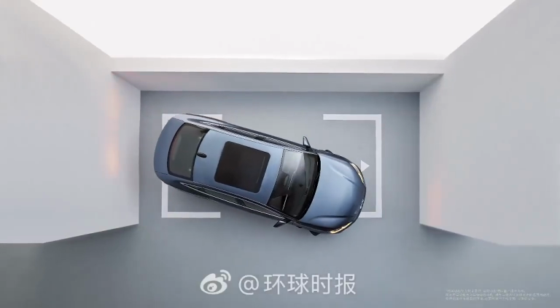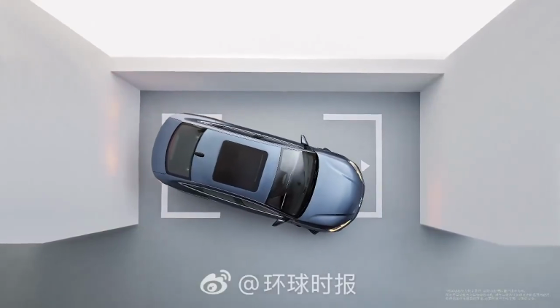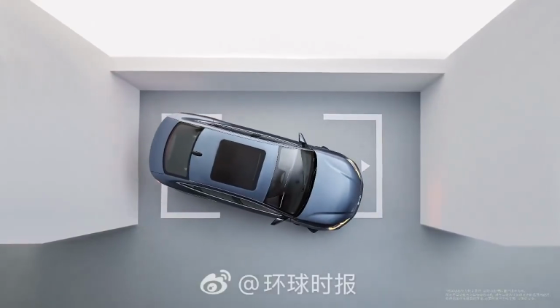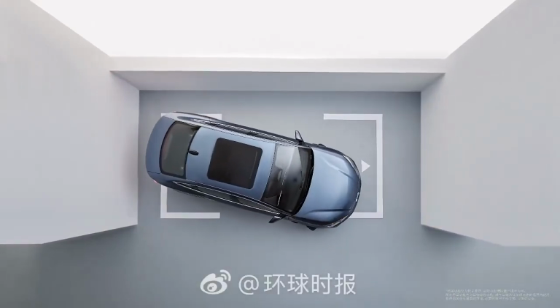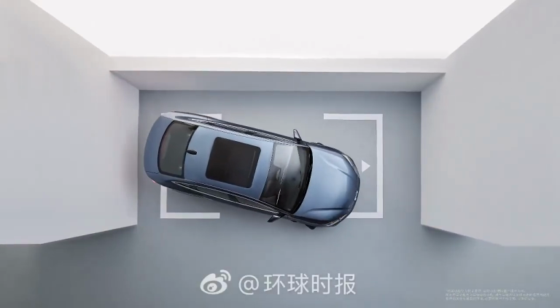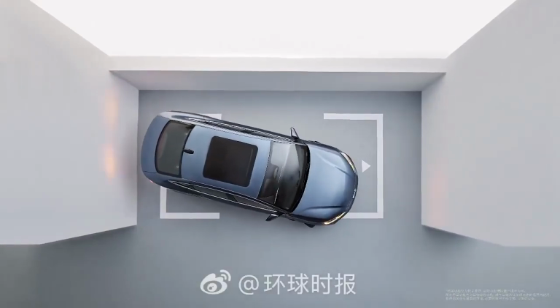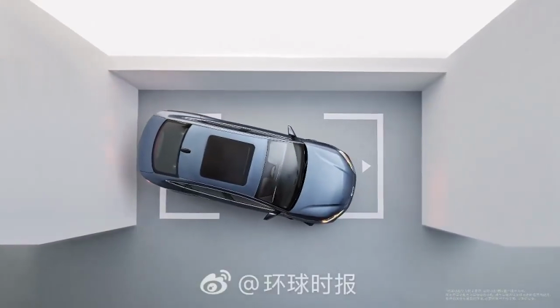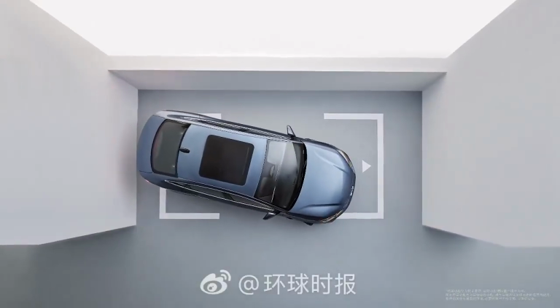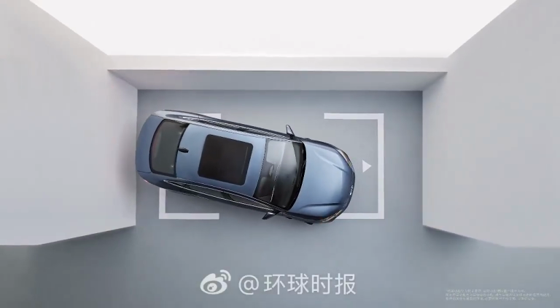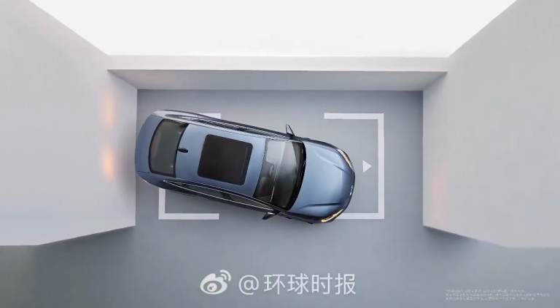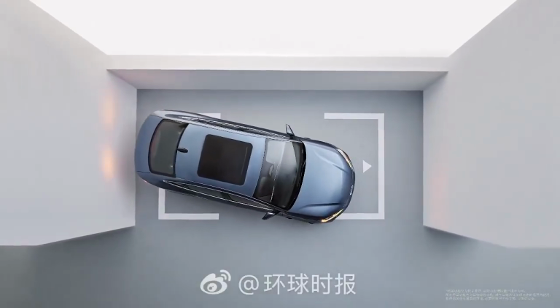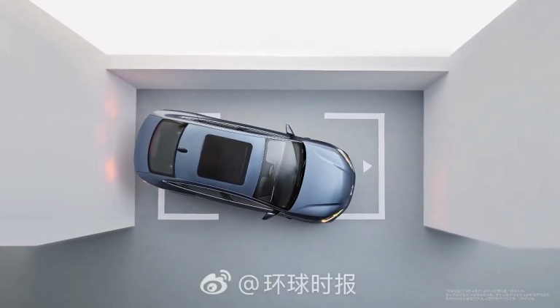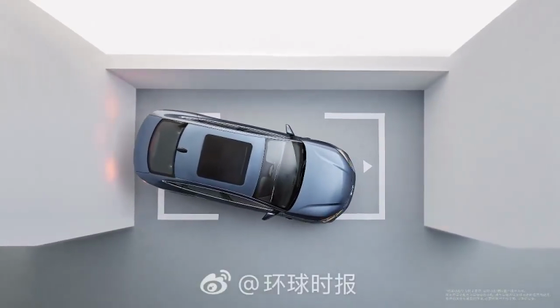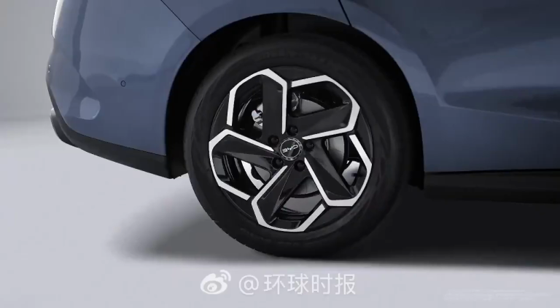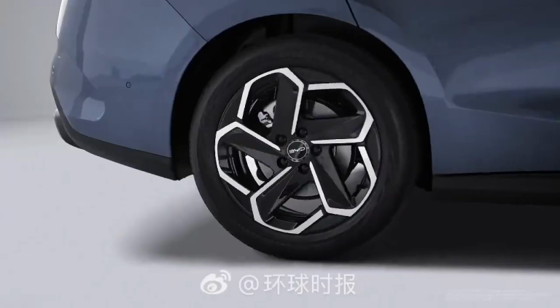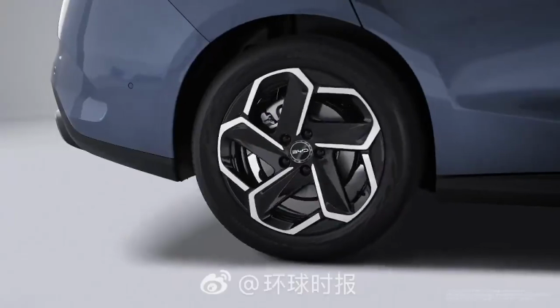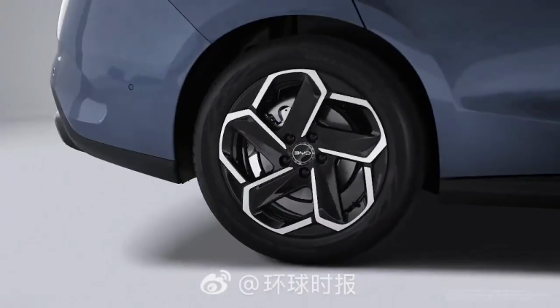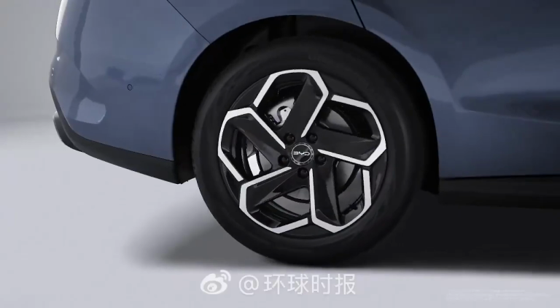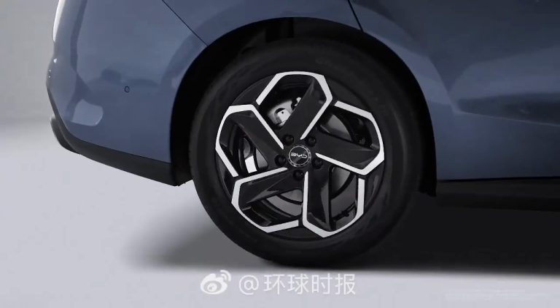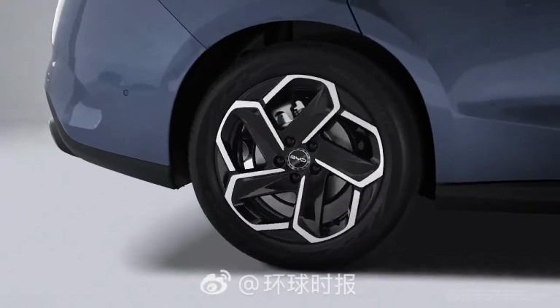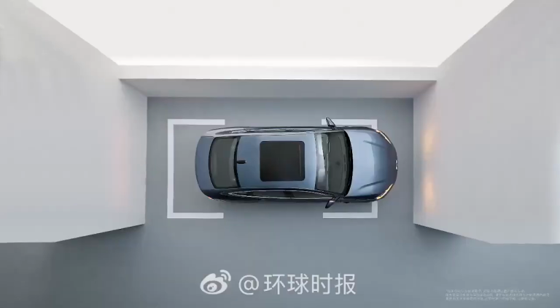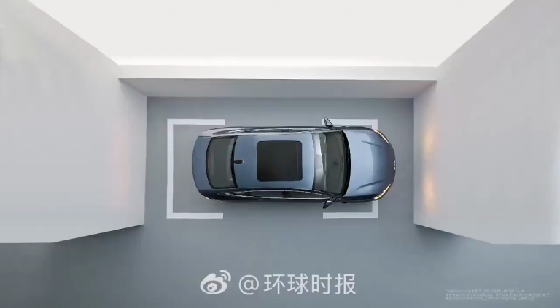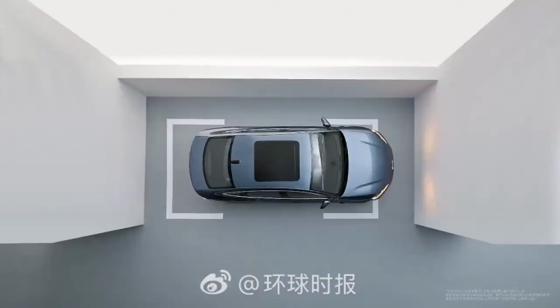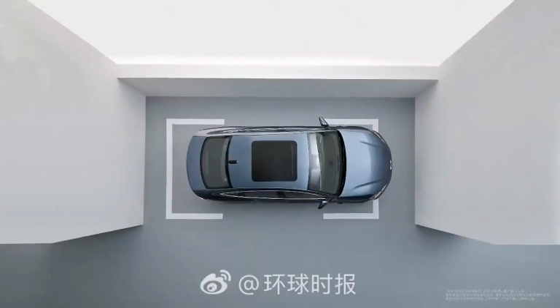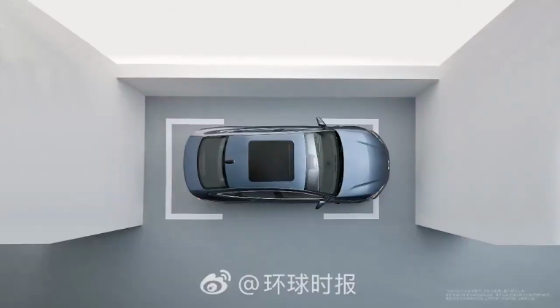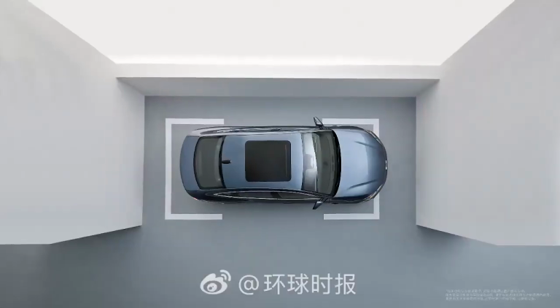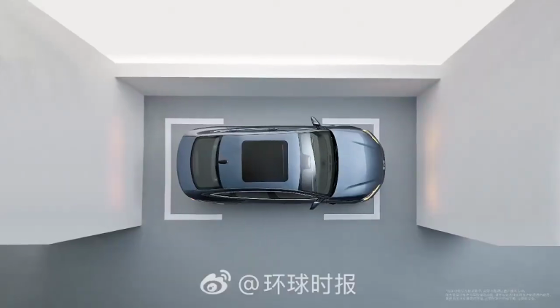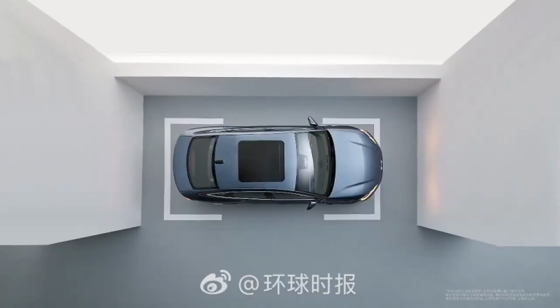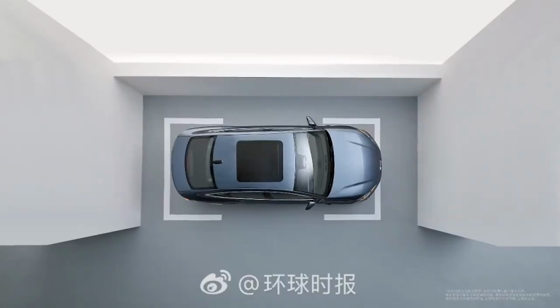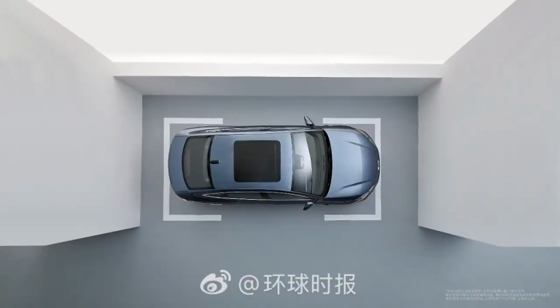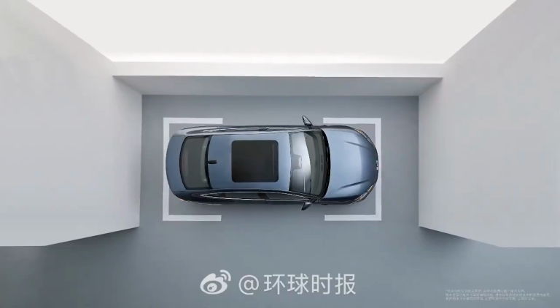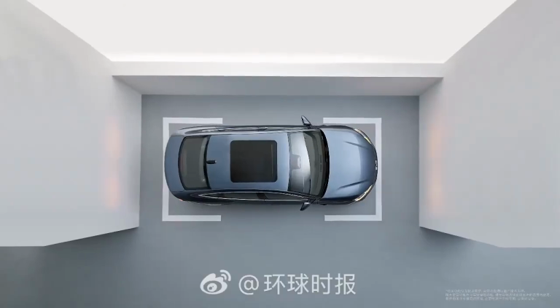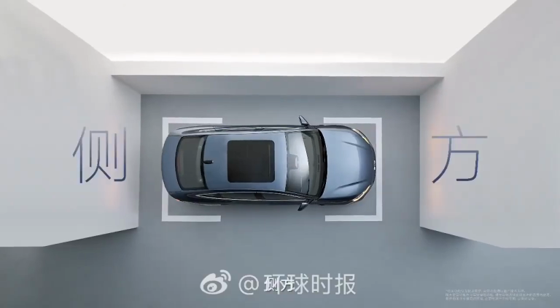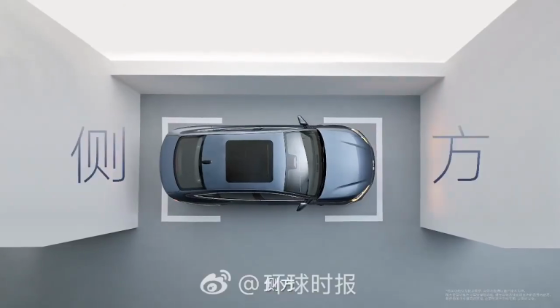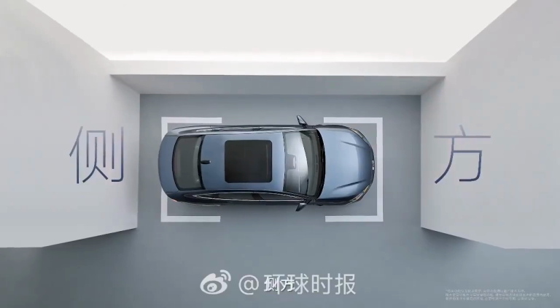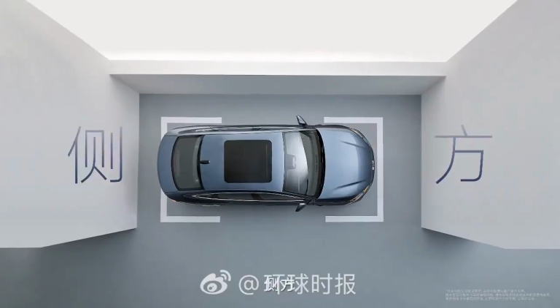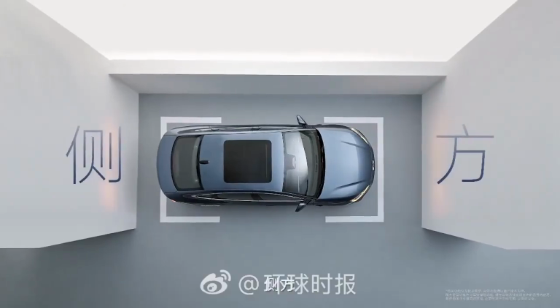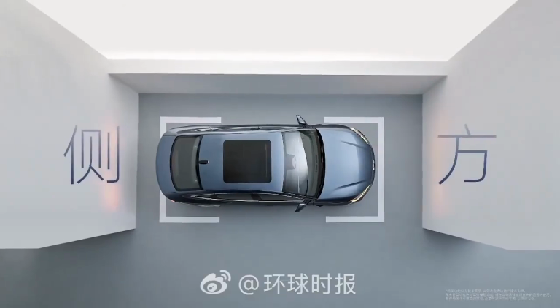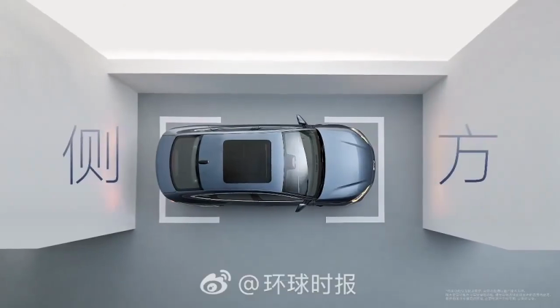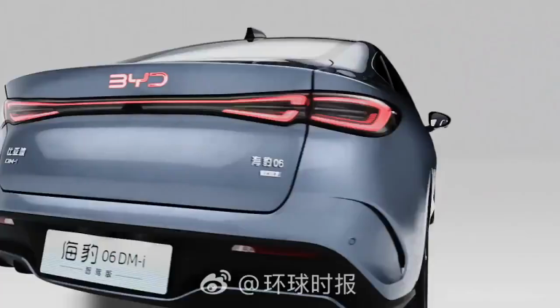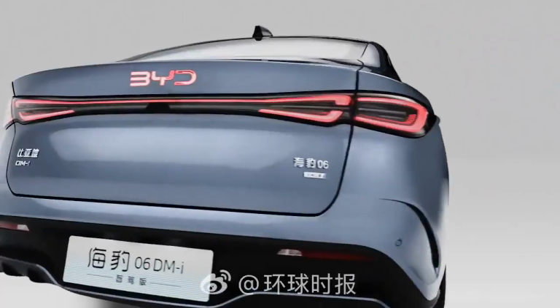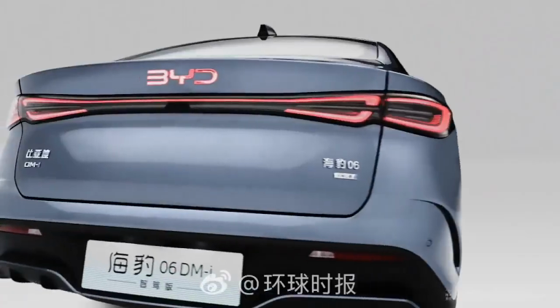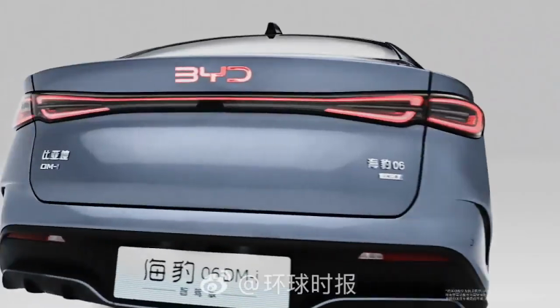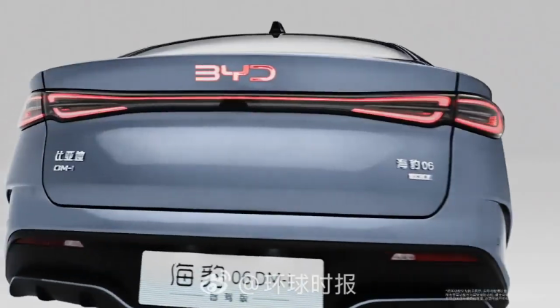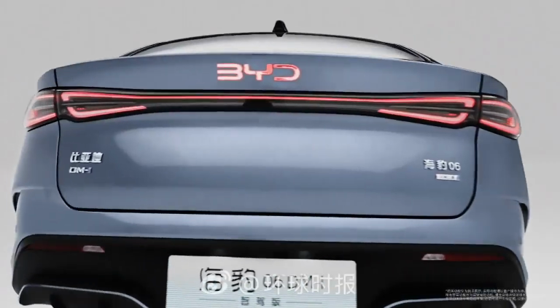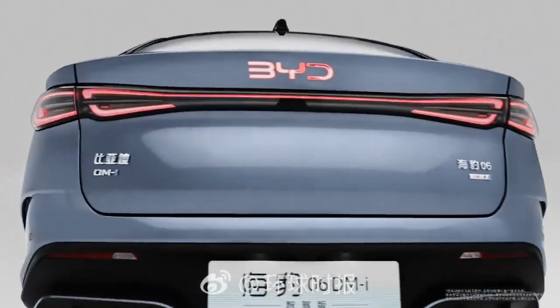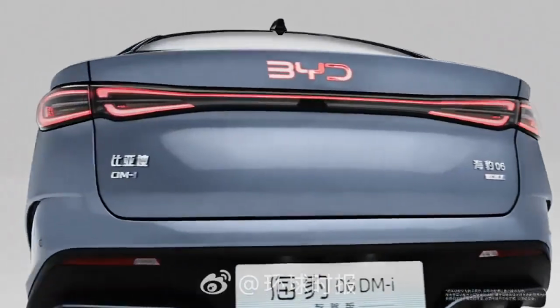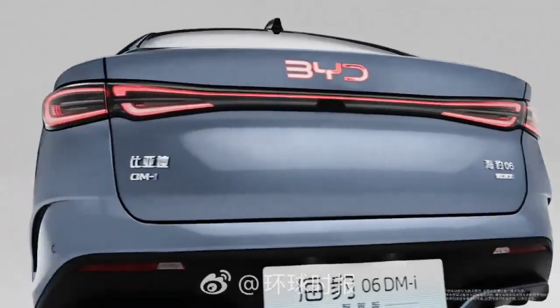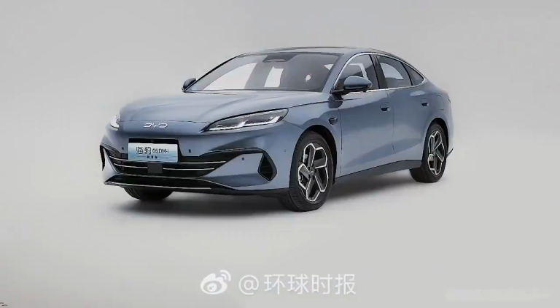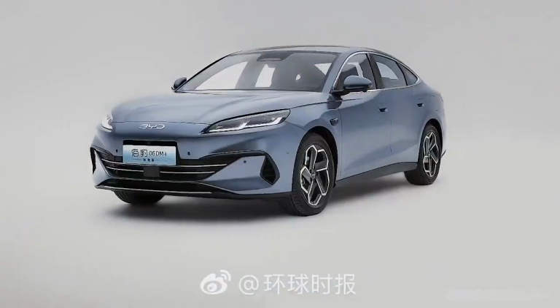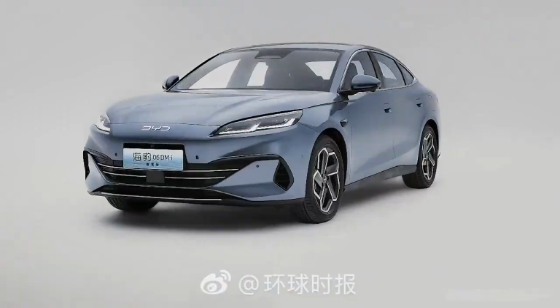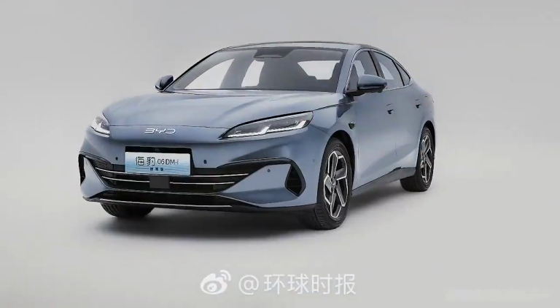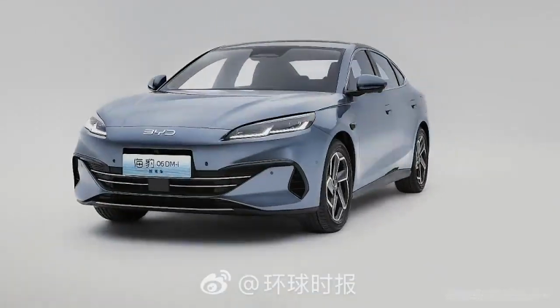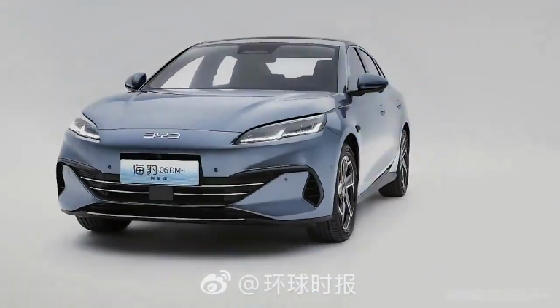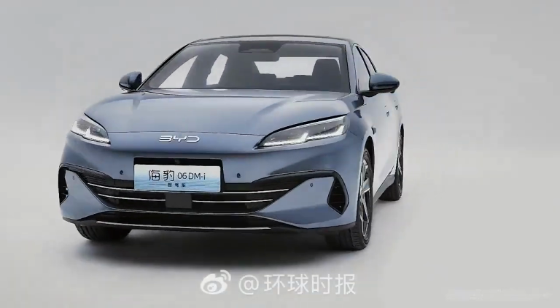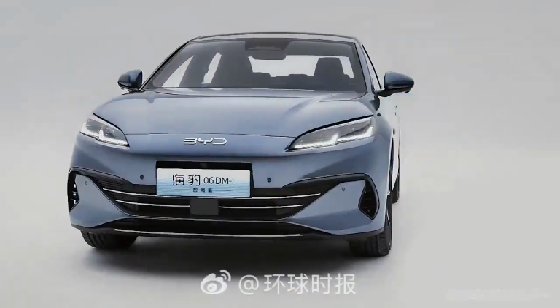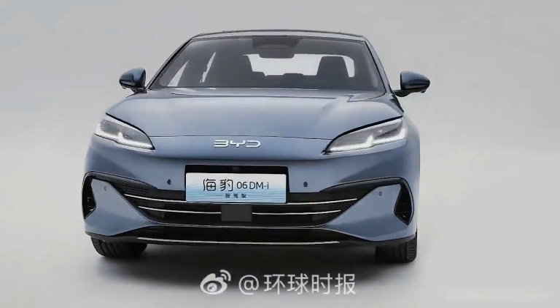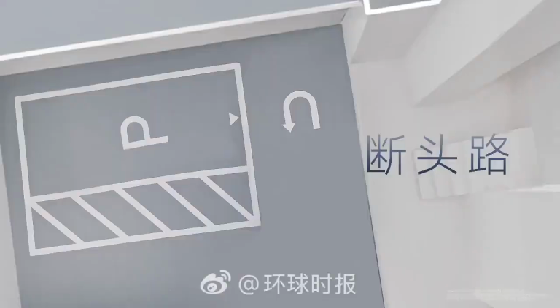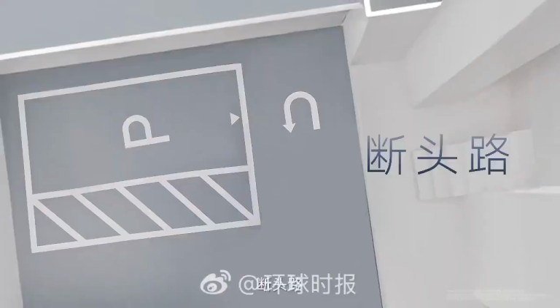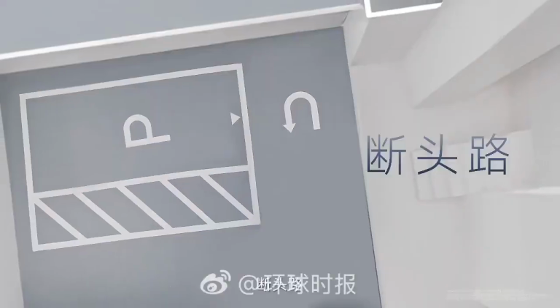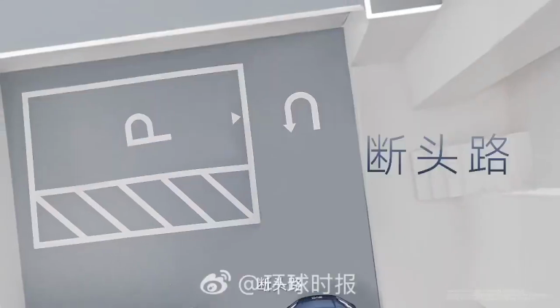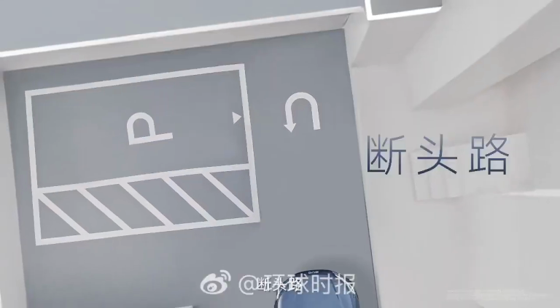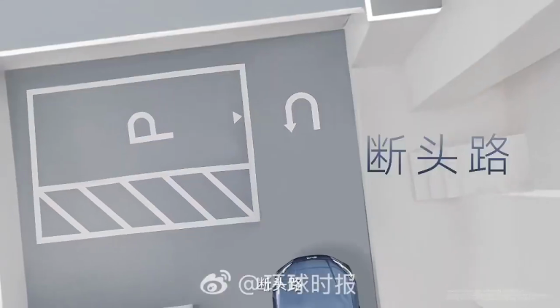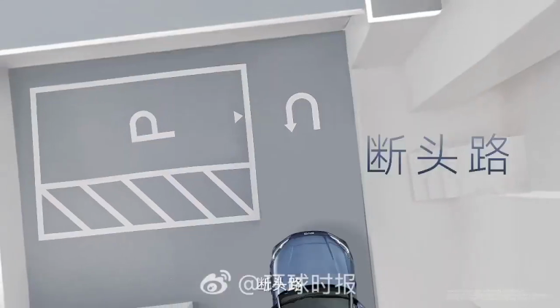These are features that were previously only available on high-end electric cars, but now BYD is bringing them to its entire vehicle line.